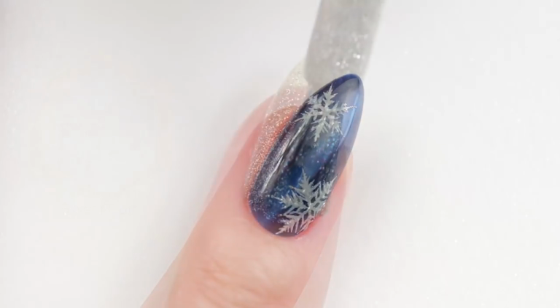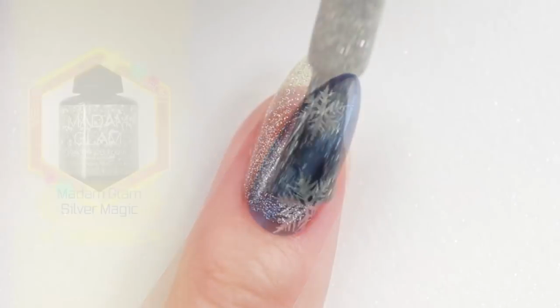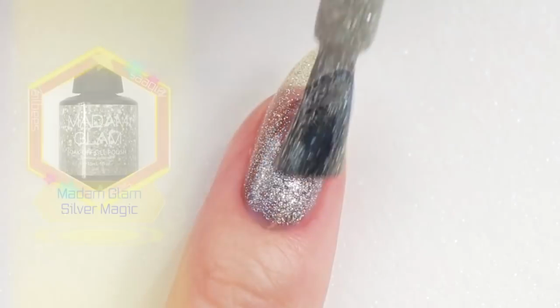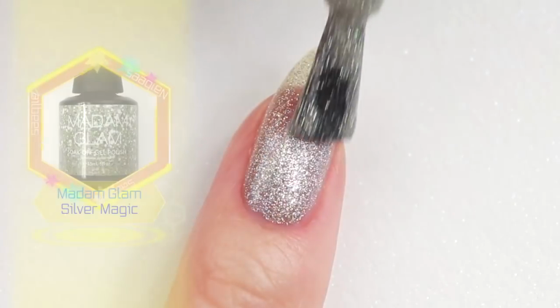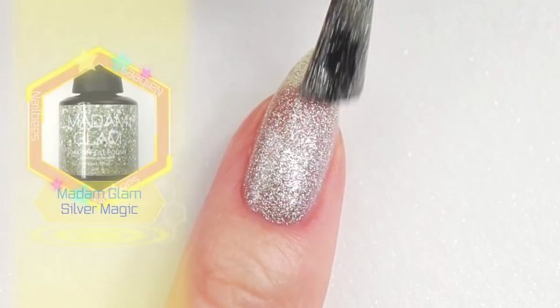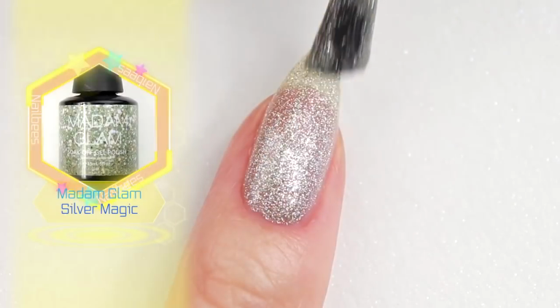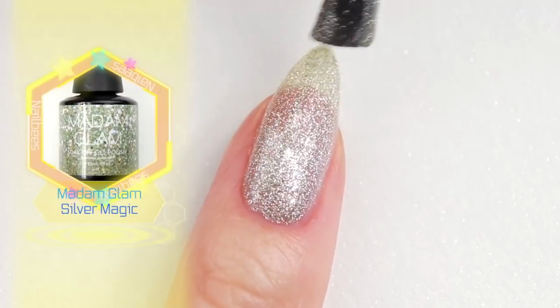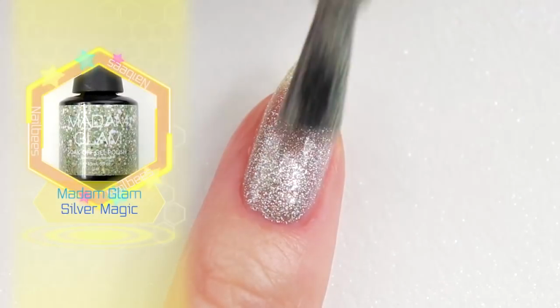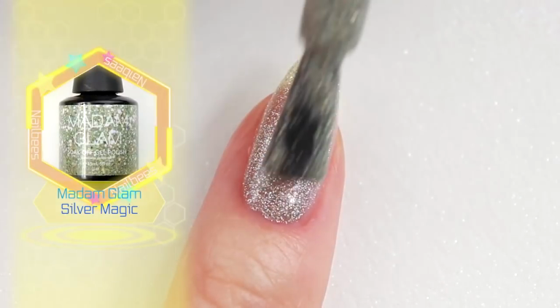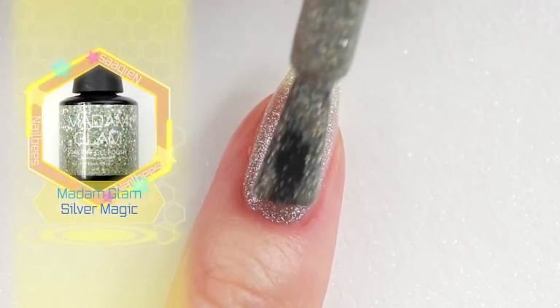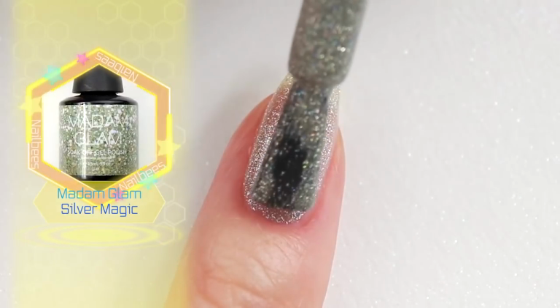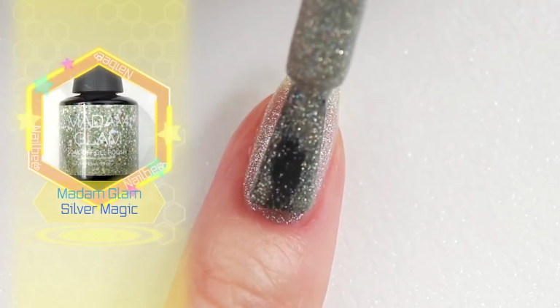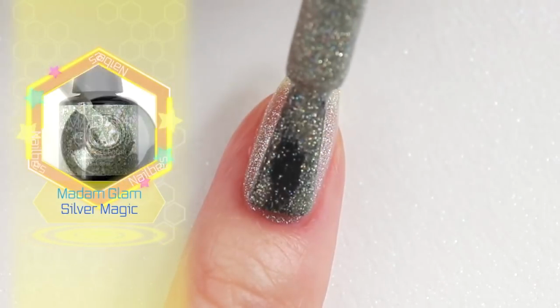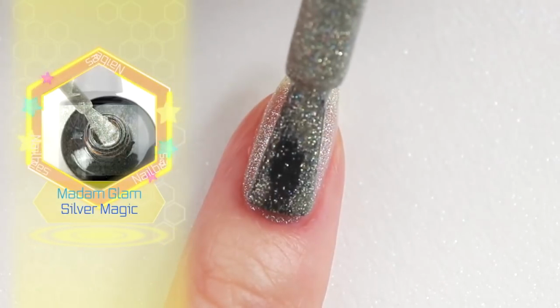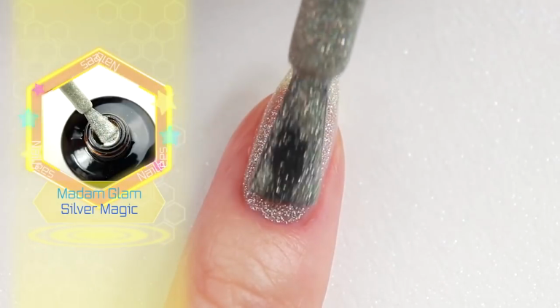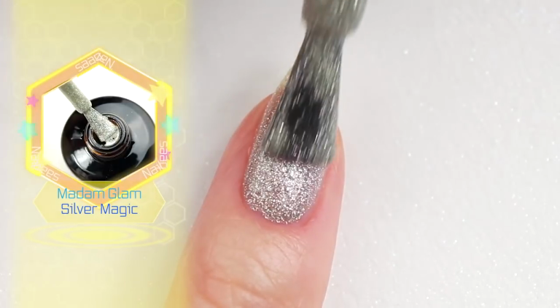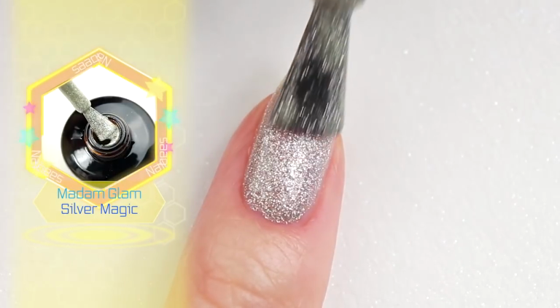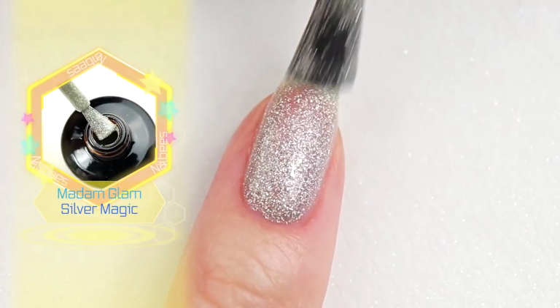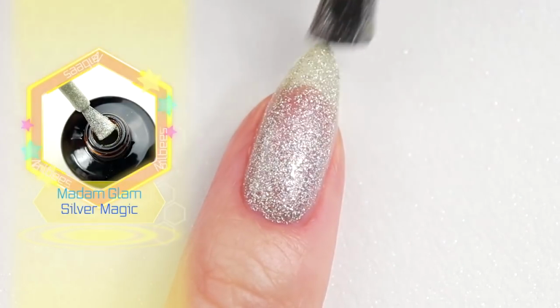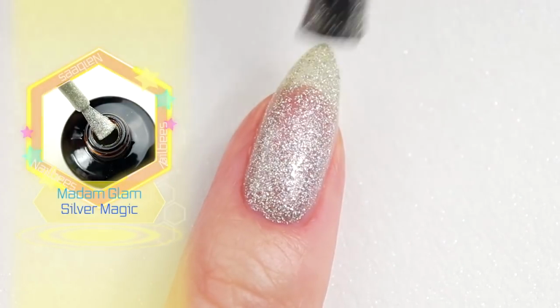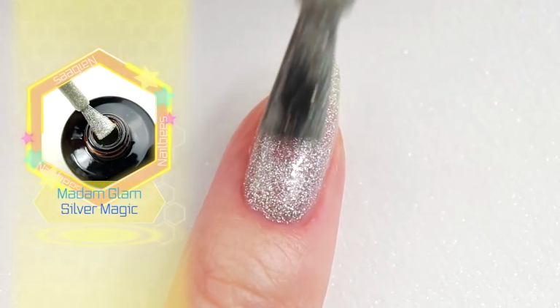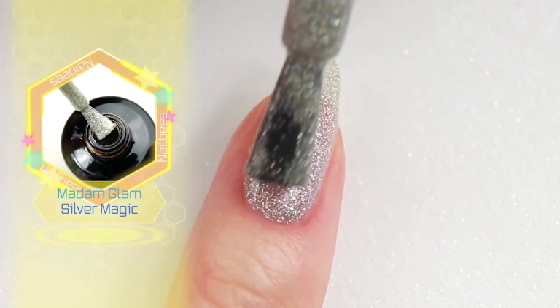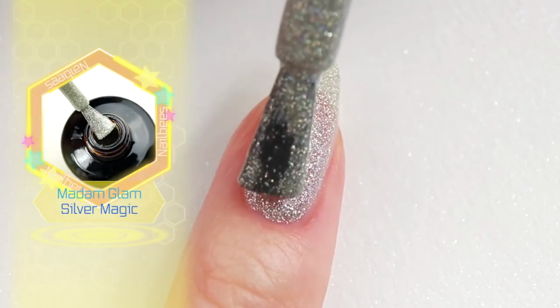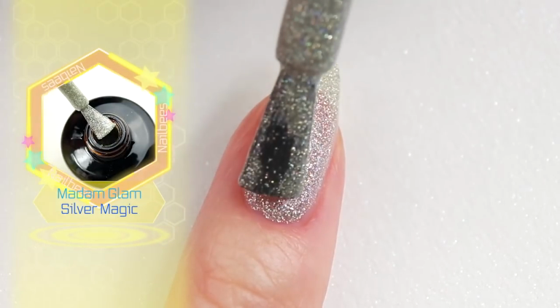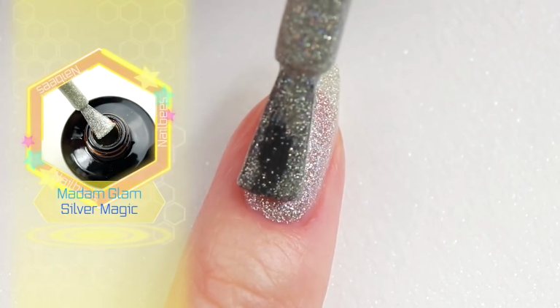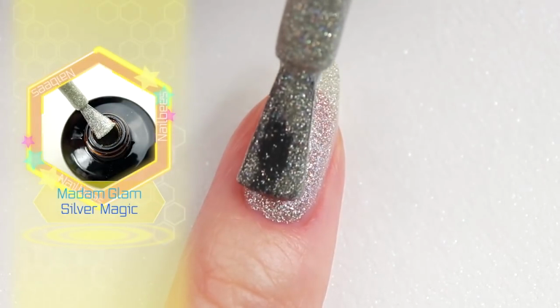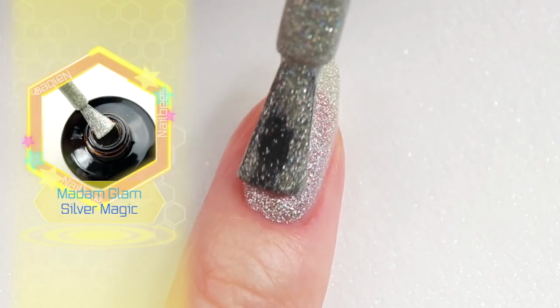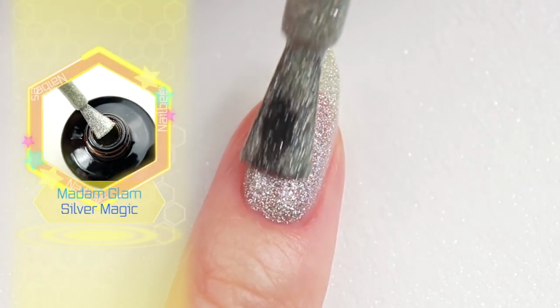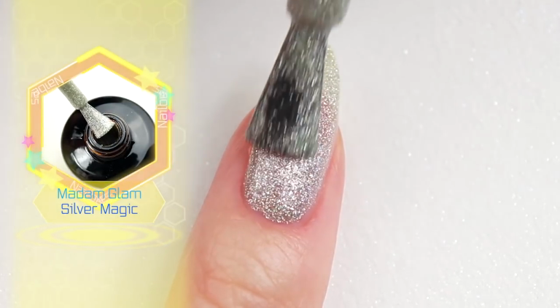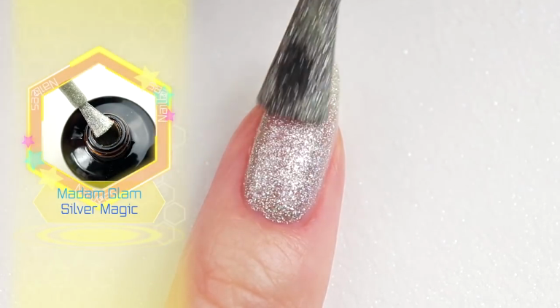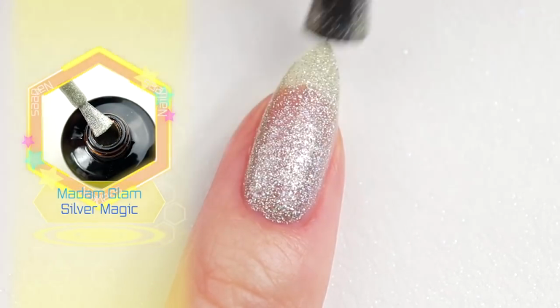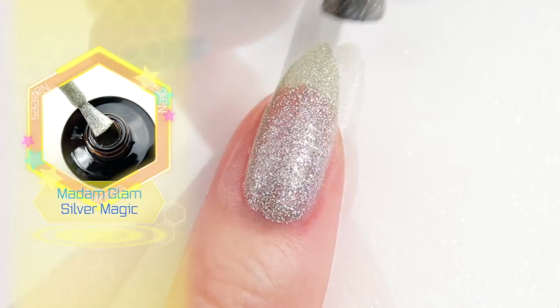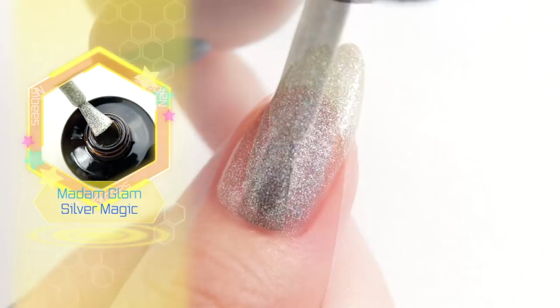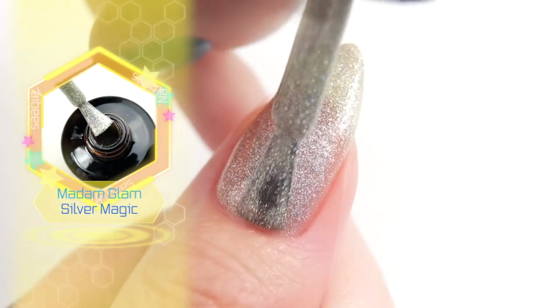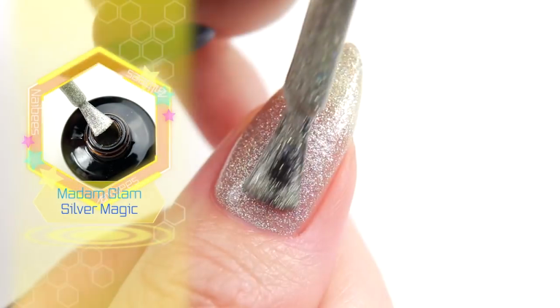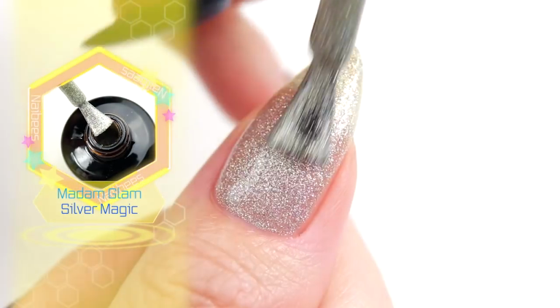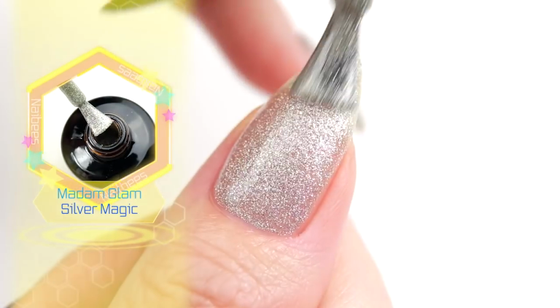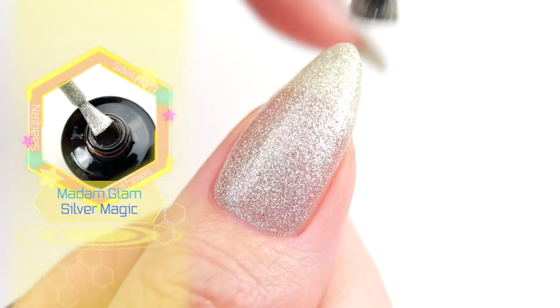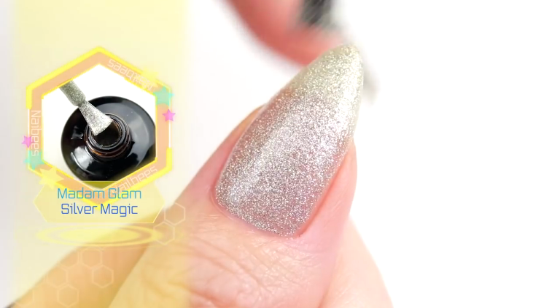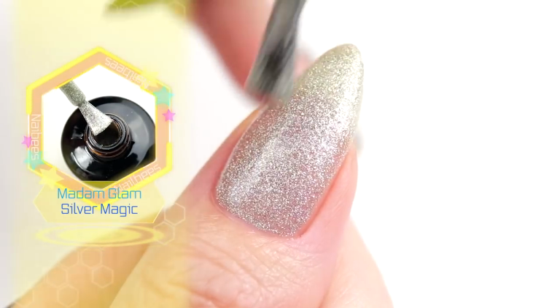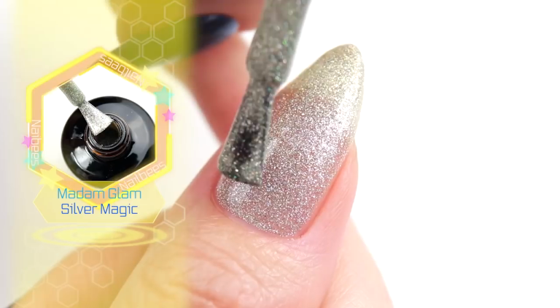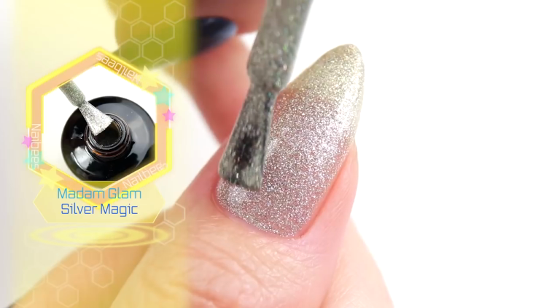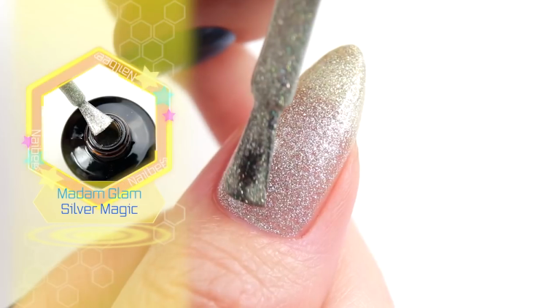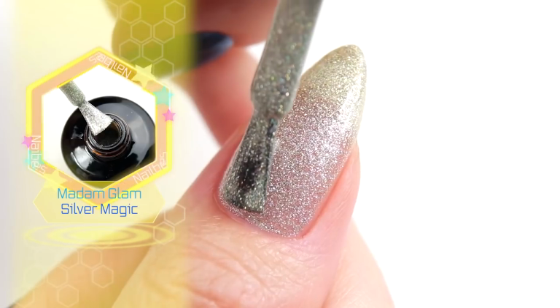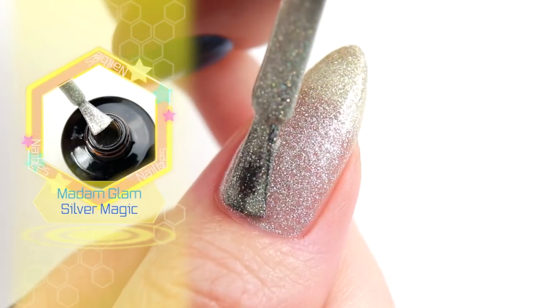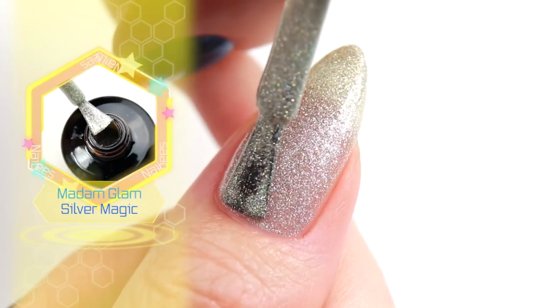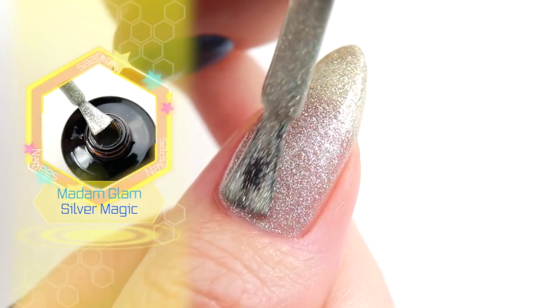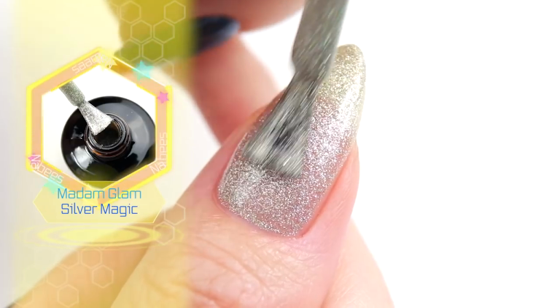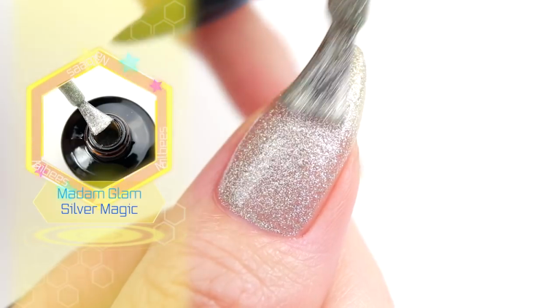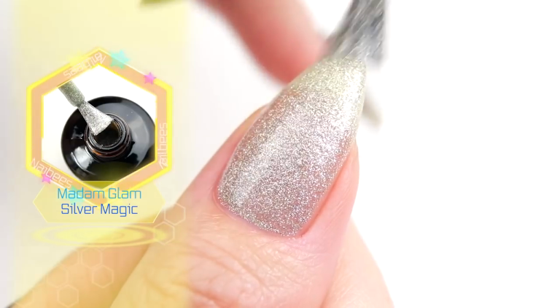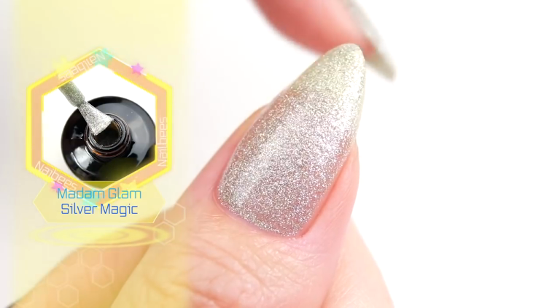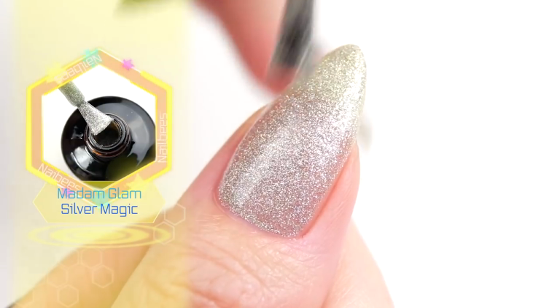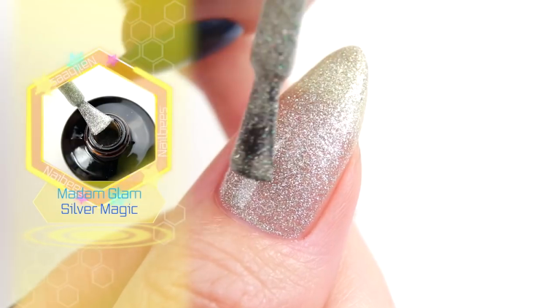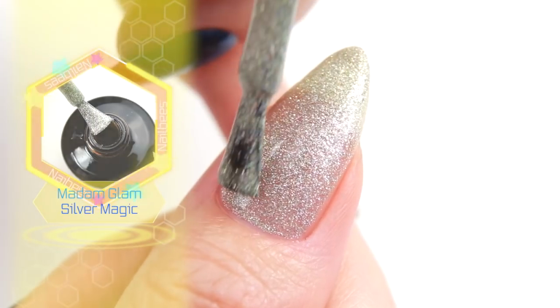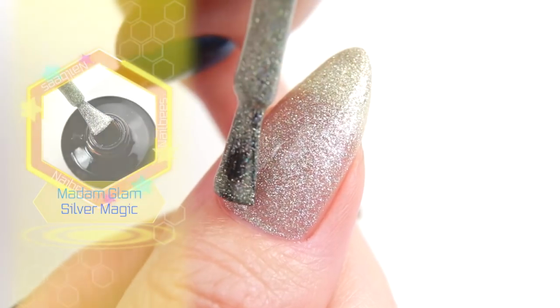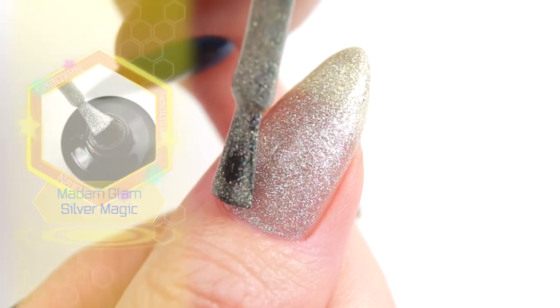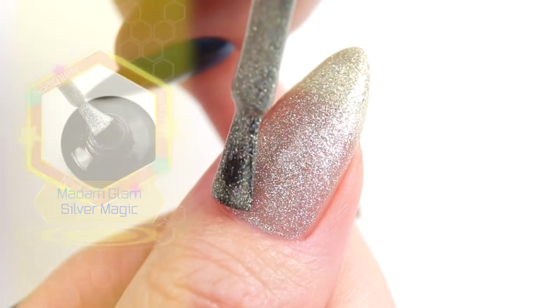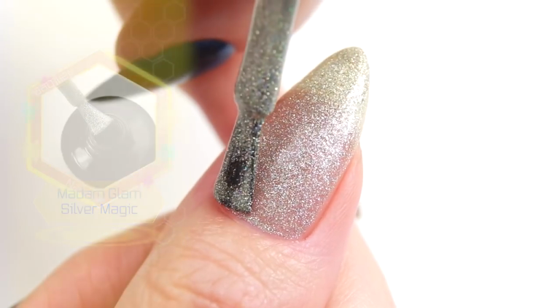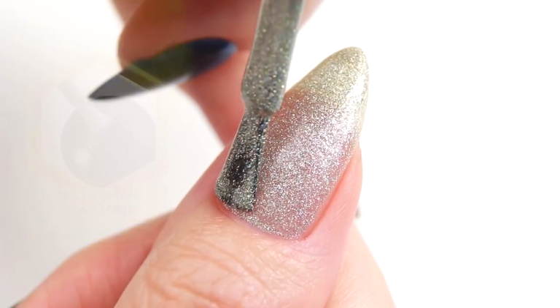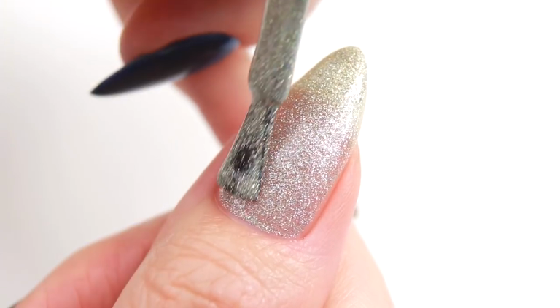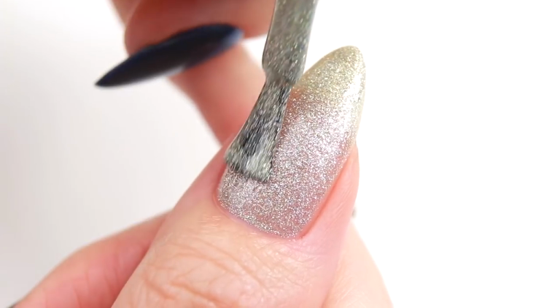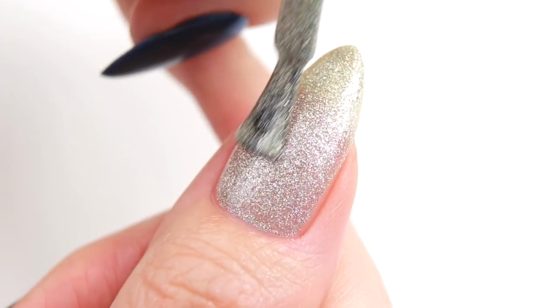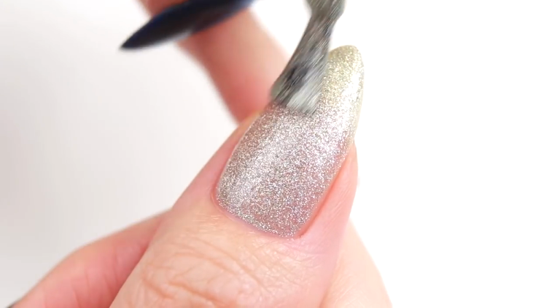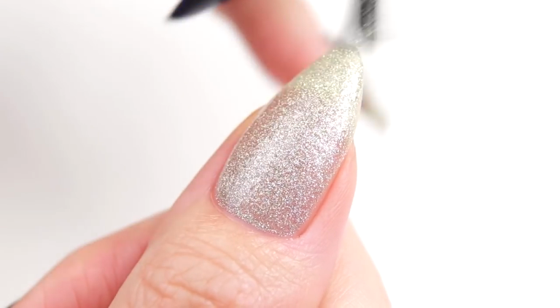On my pinky and thumb, I'm going to apply the same glitter polish that I used on top of the snowflakes.